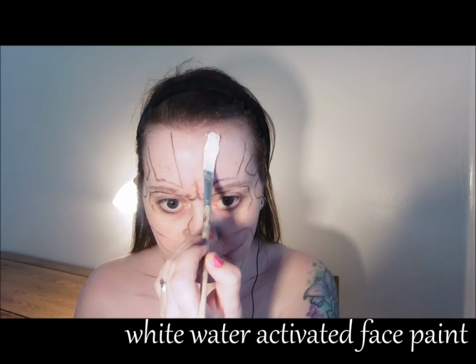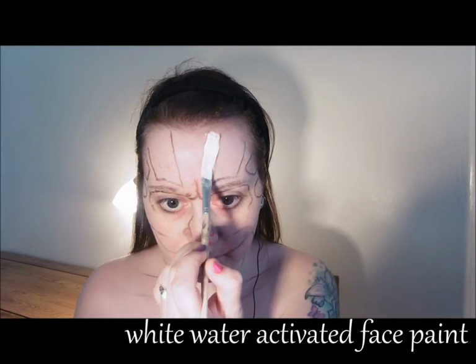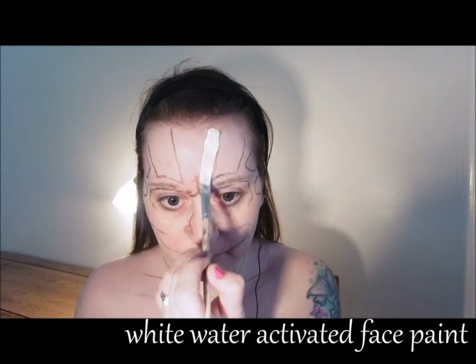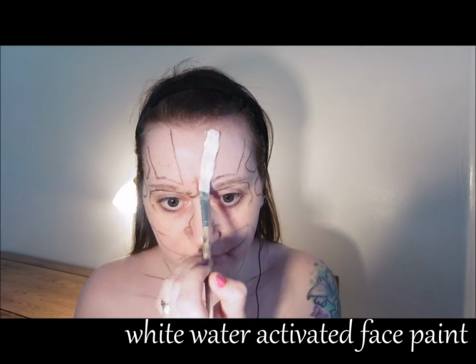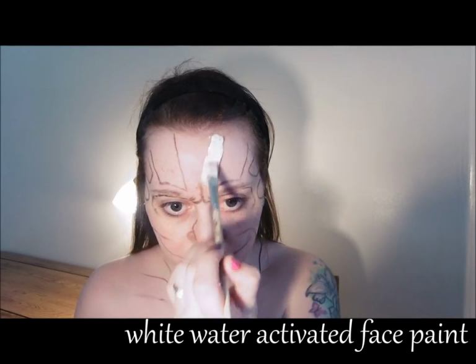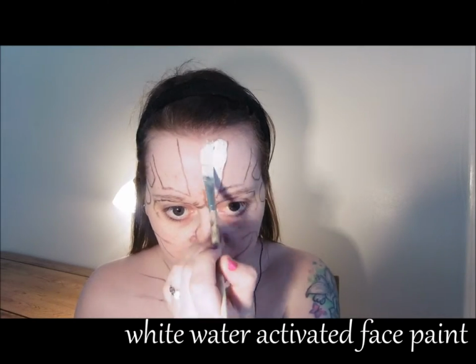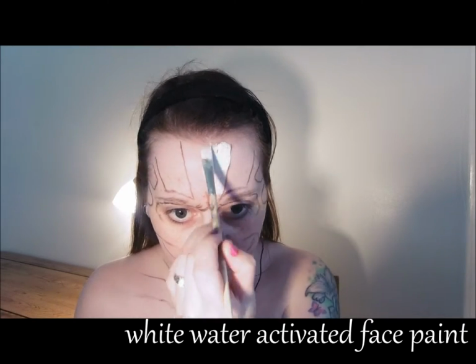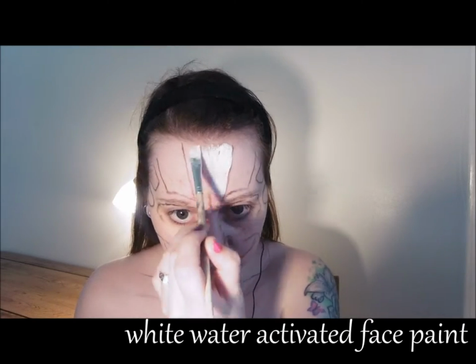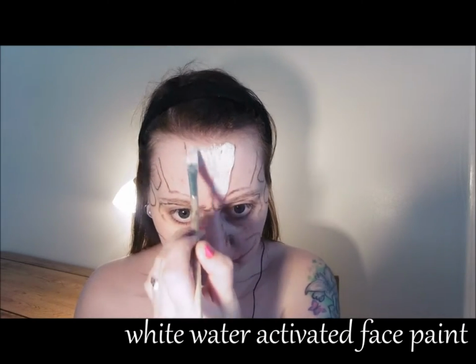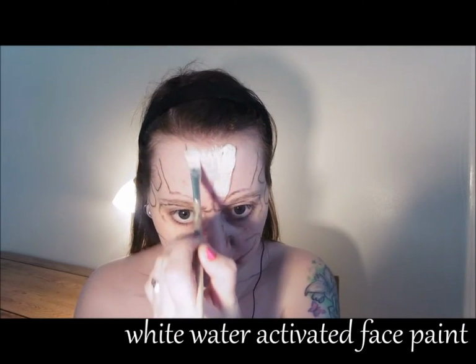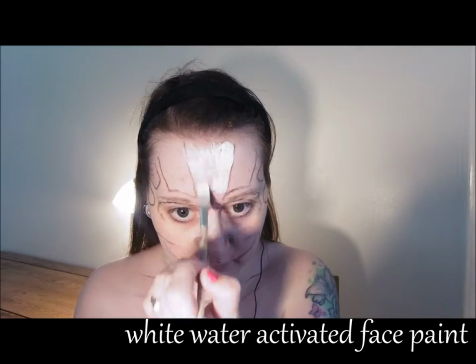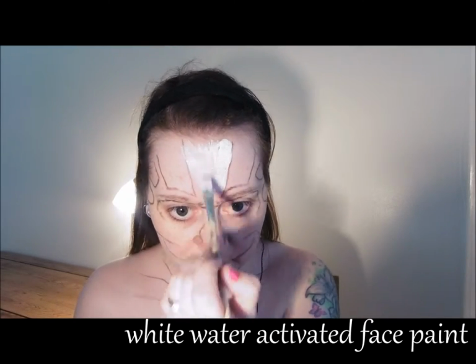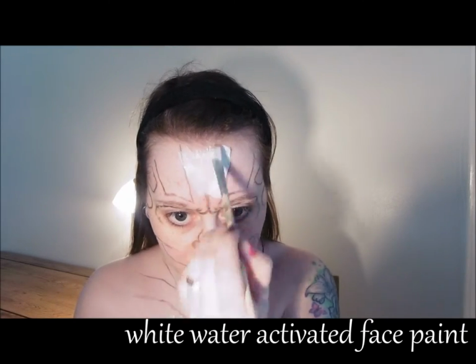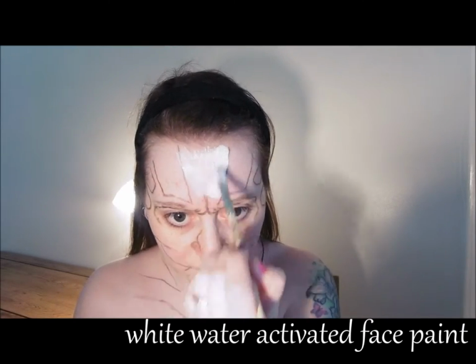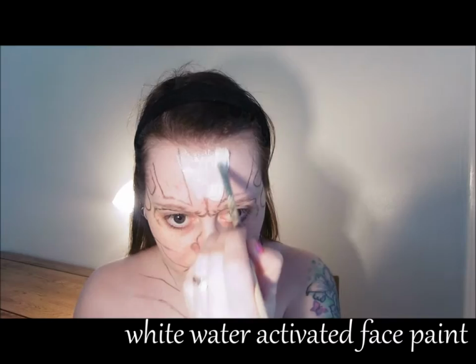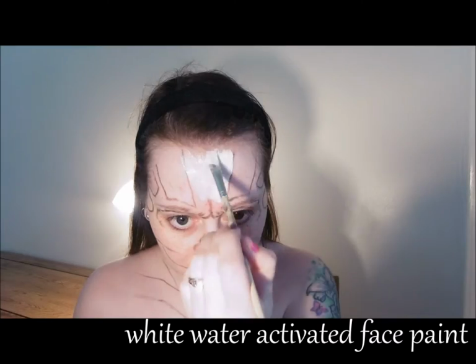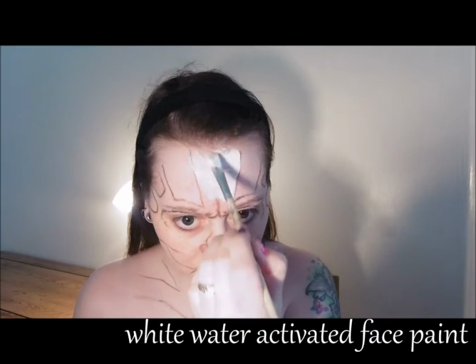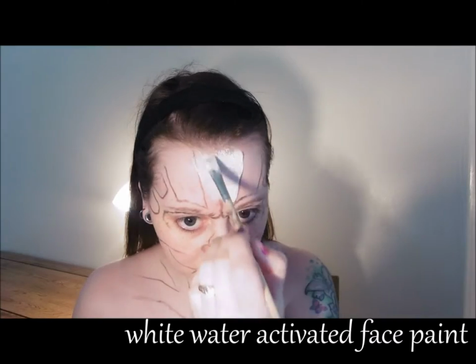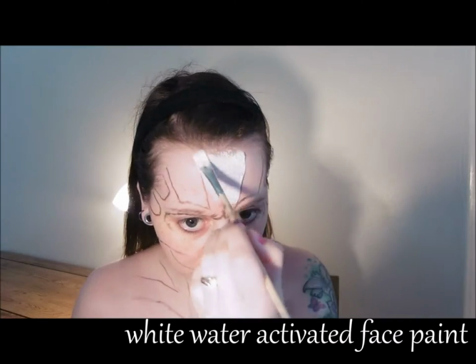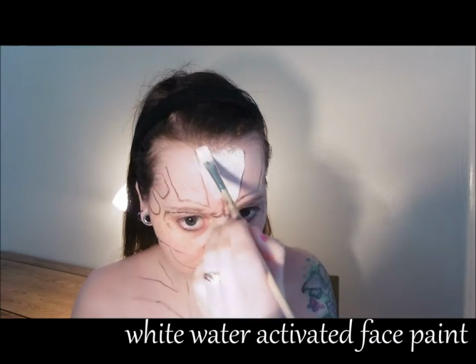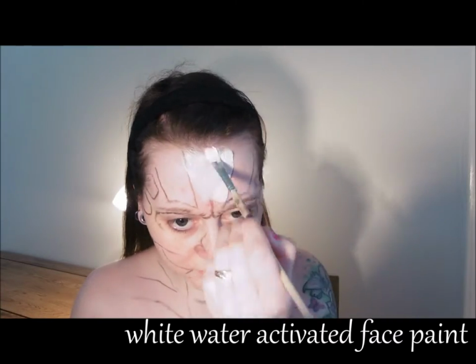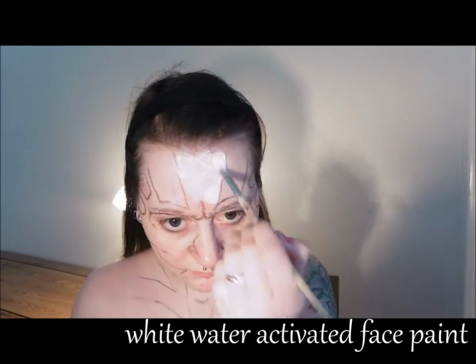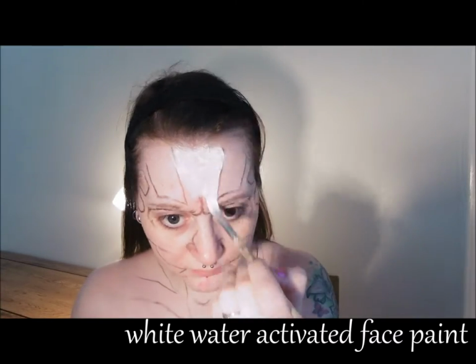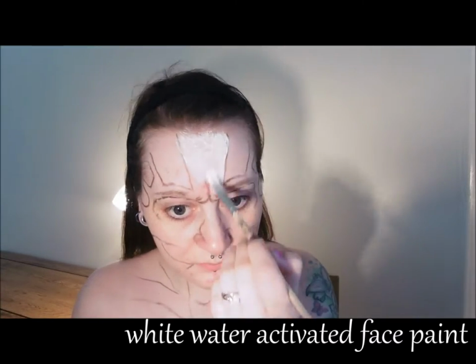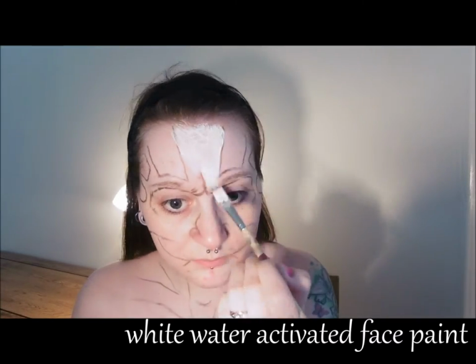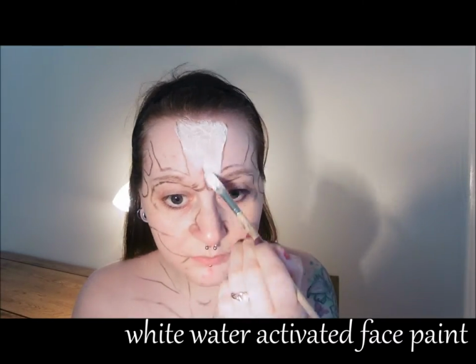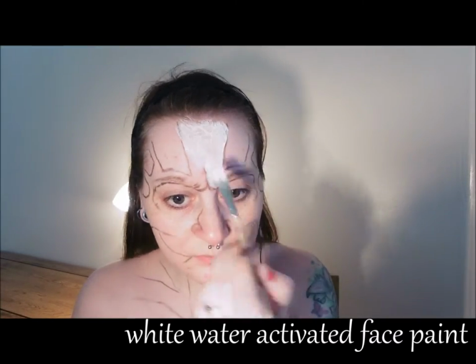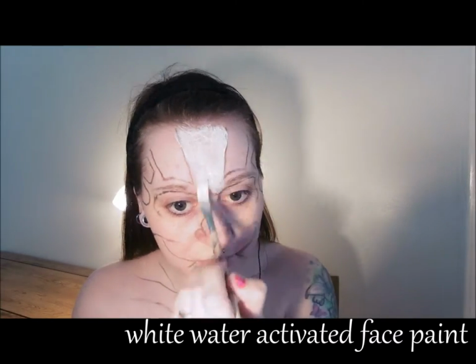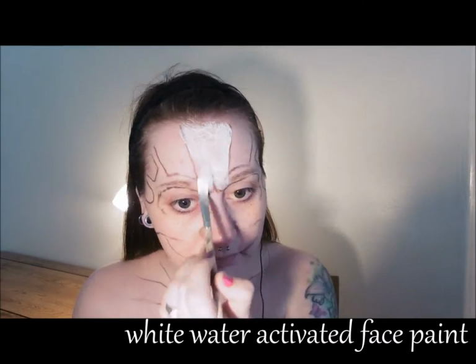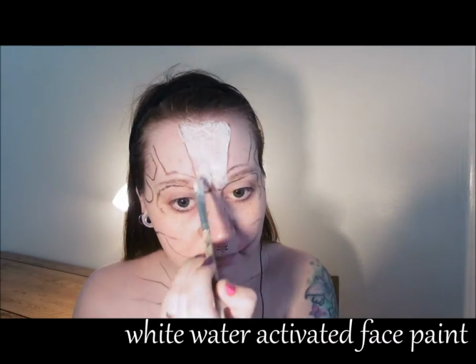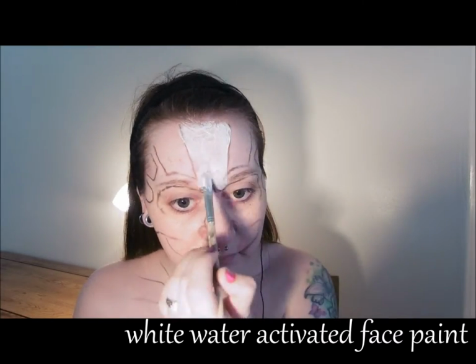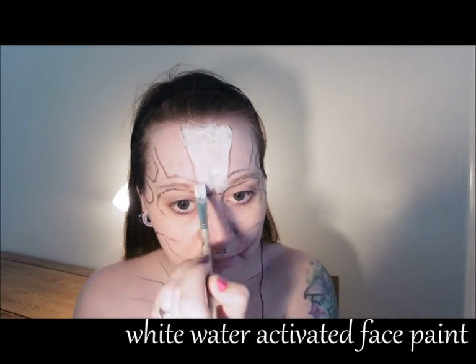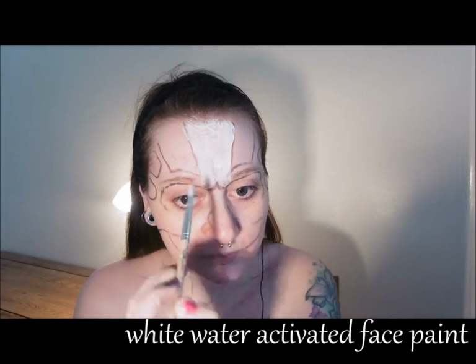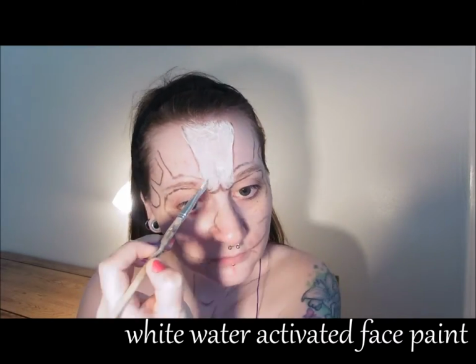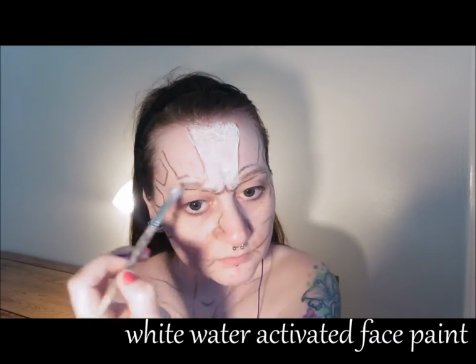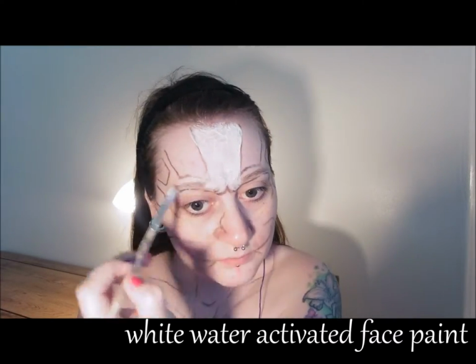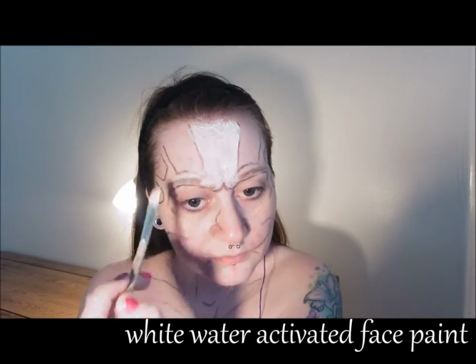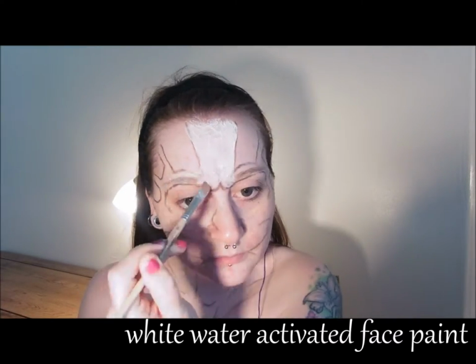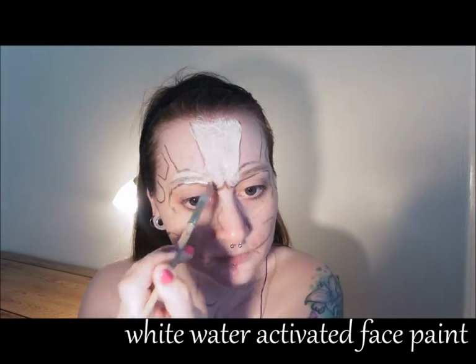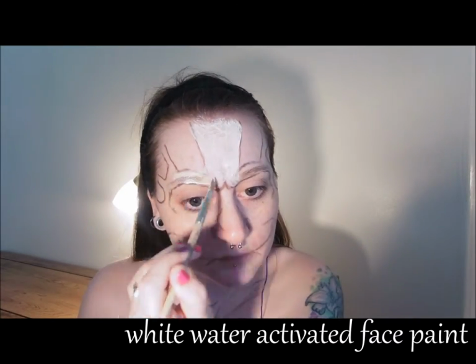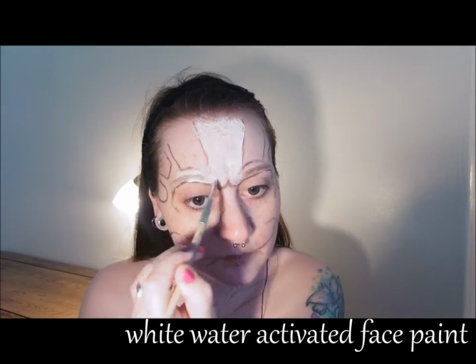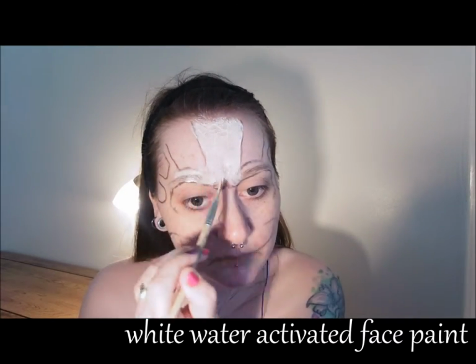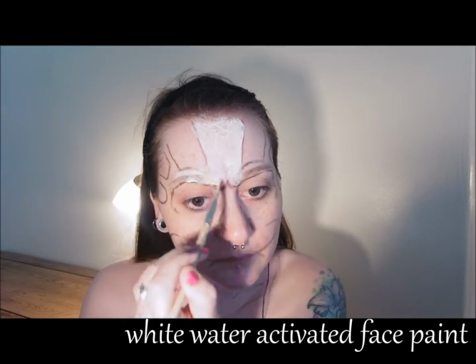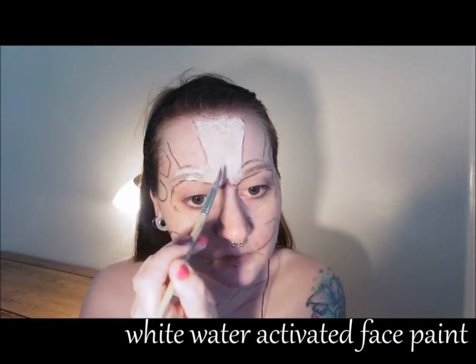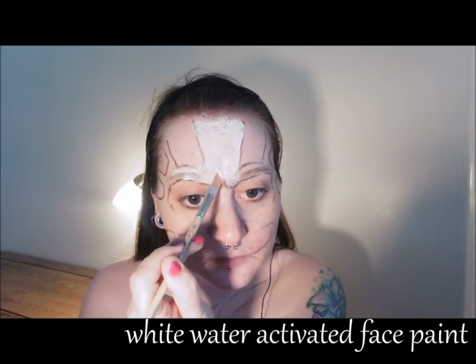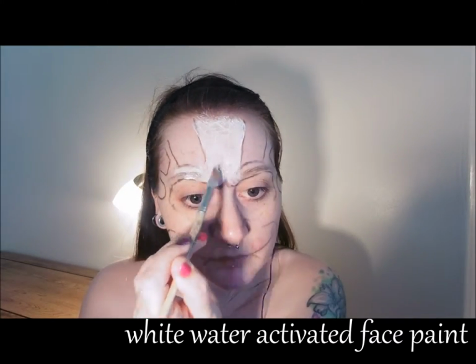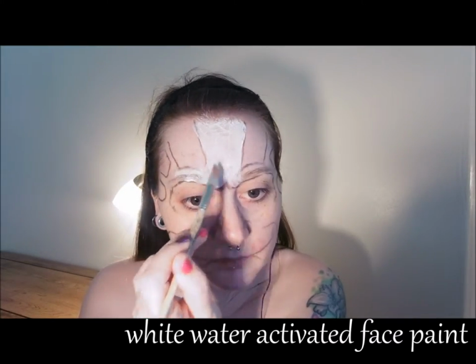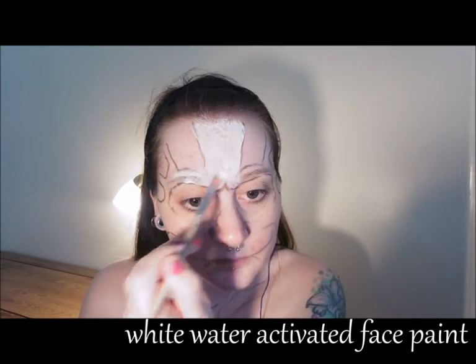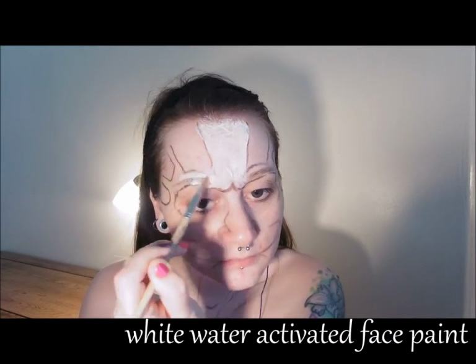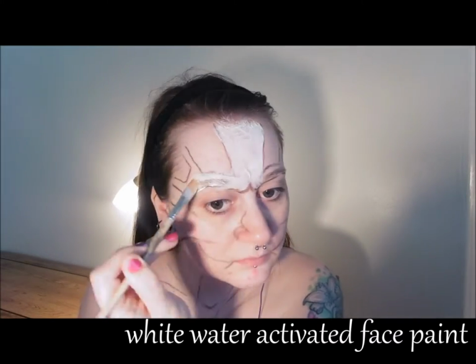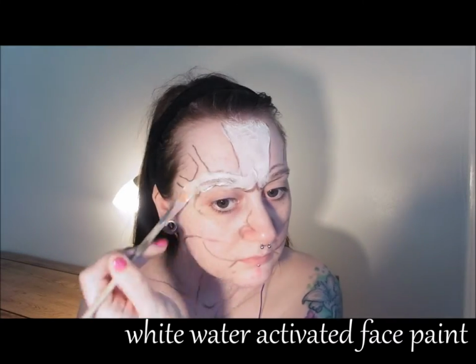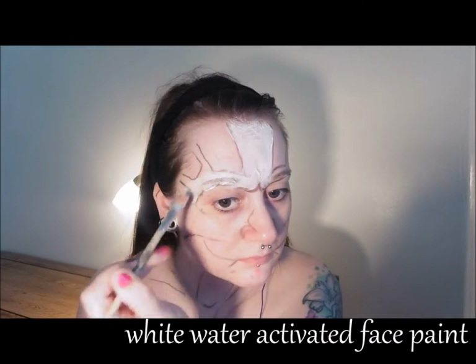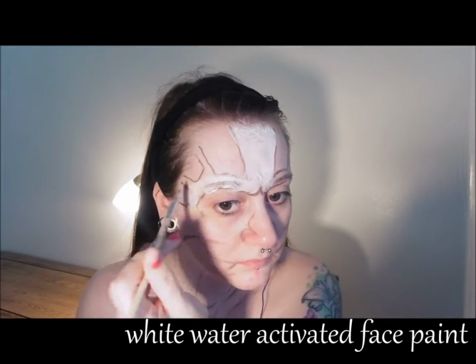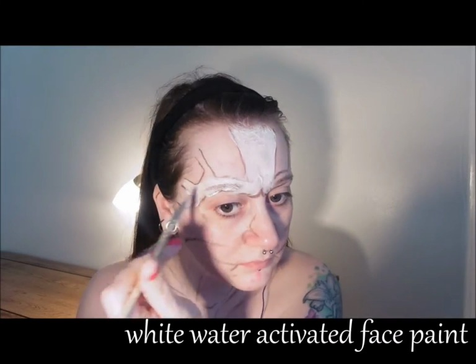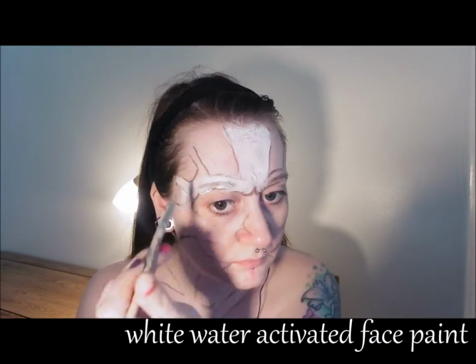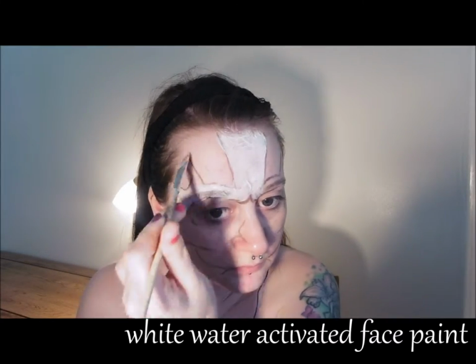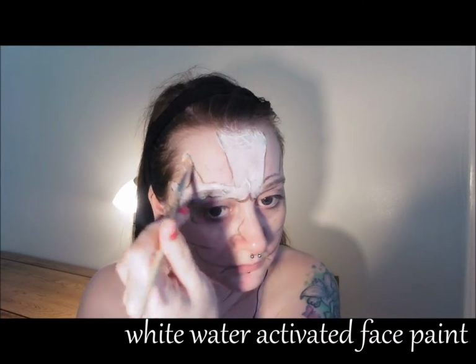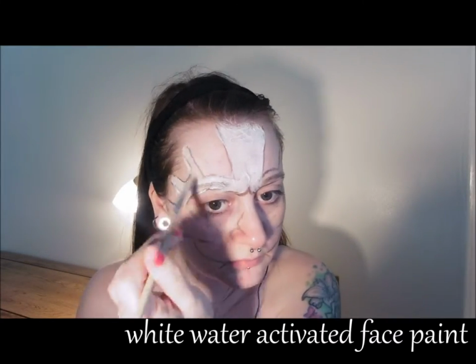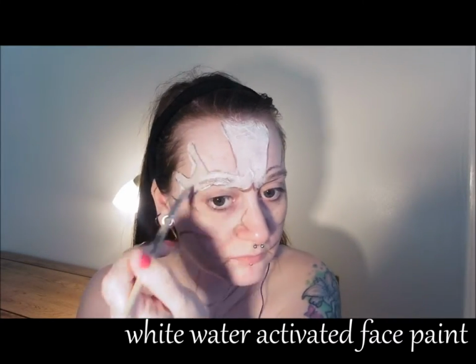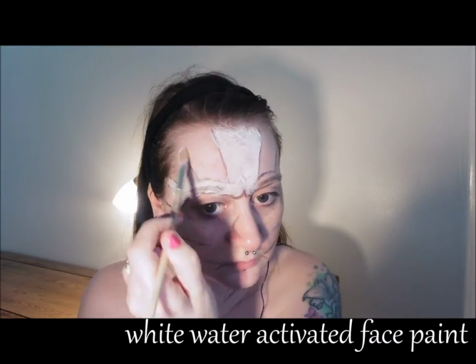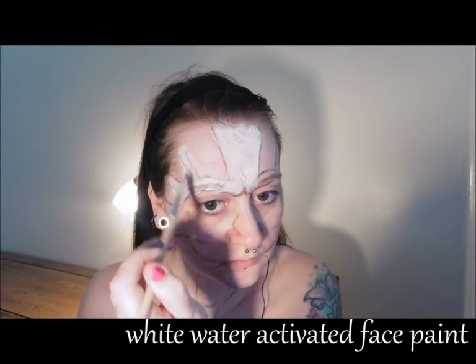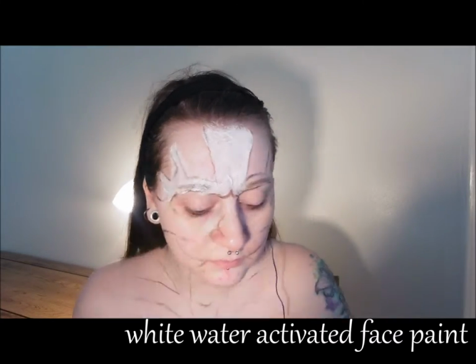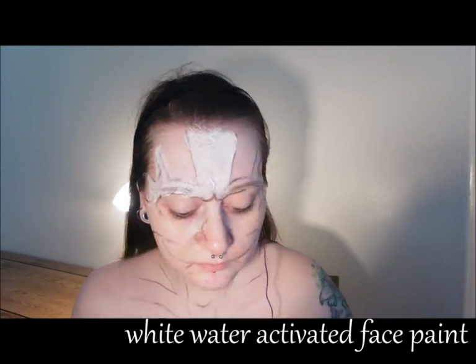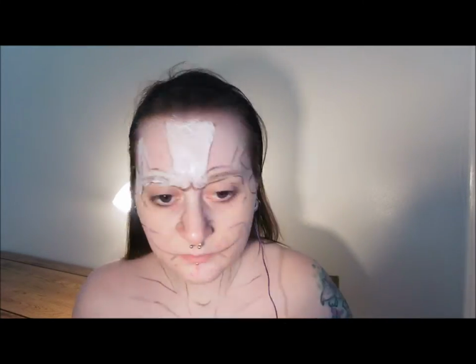Paint everywhere but the hollow areas with white. It need only be a thin layer — it doesn't have to be opaque at this point.